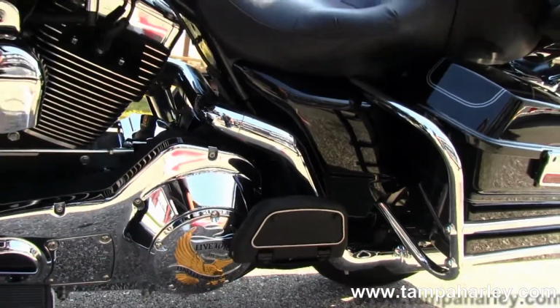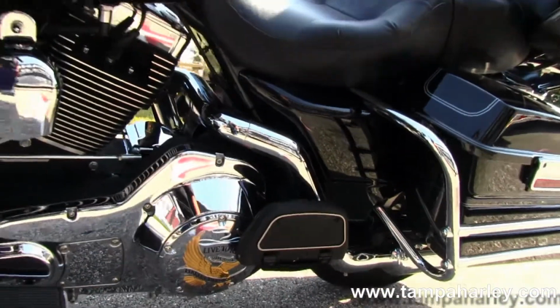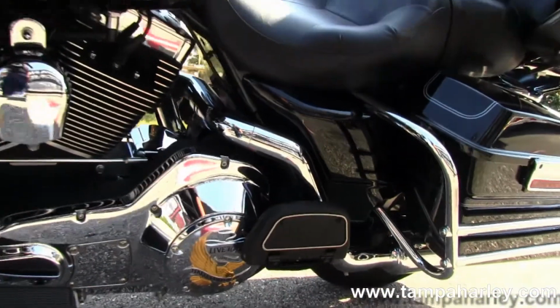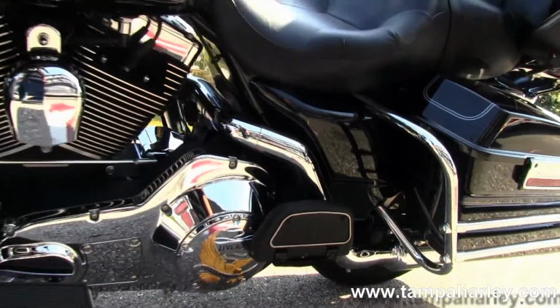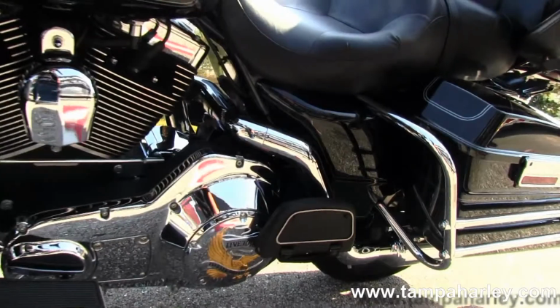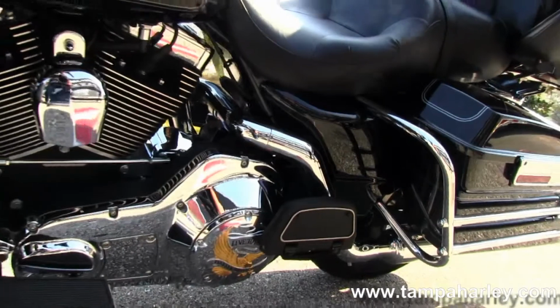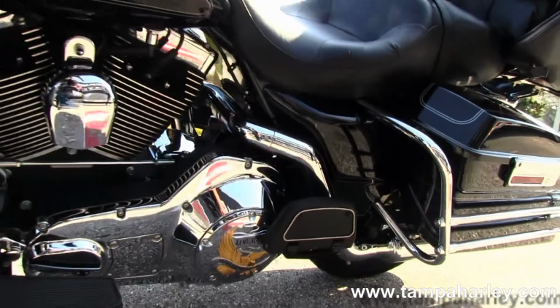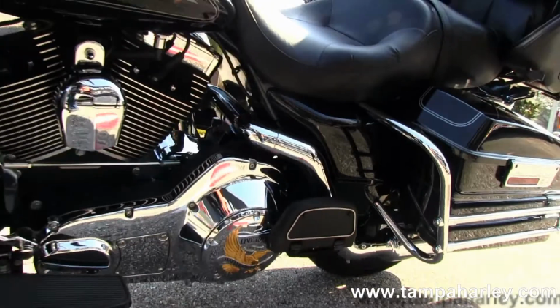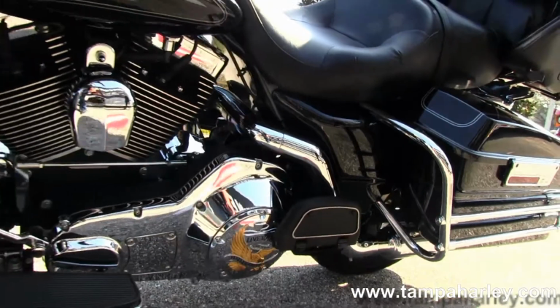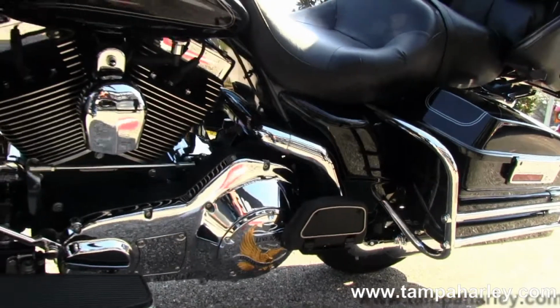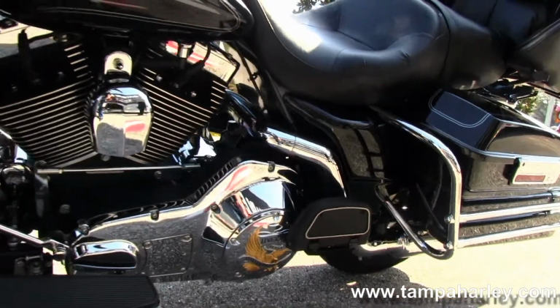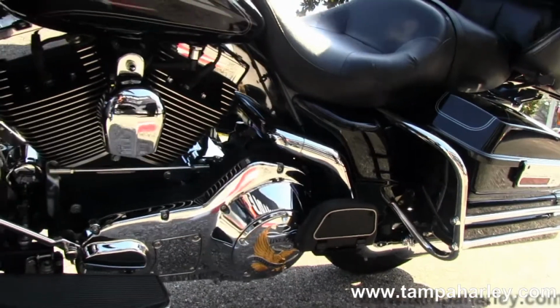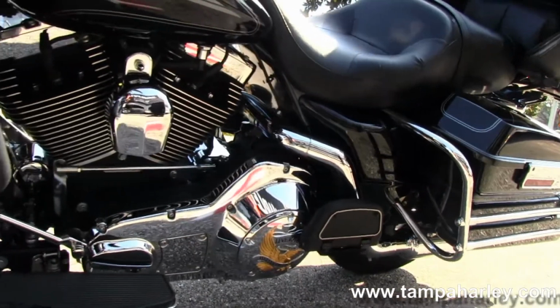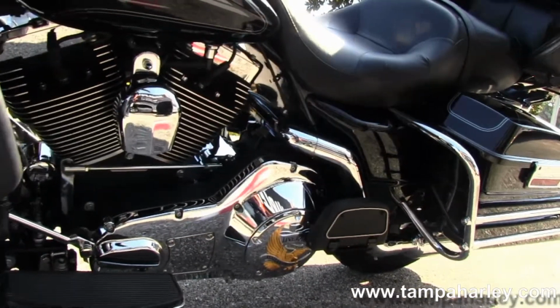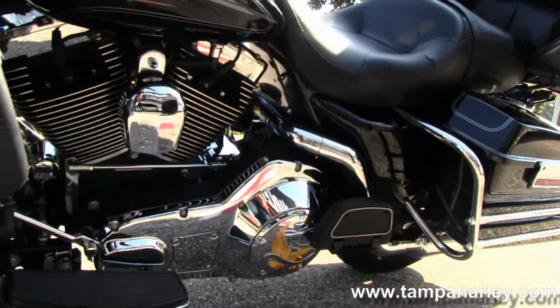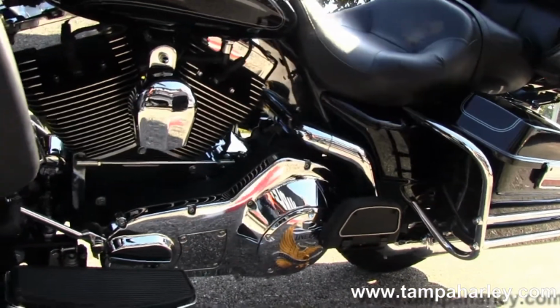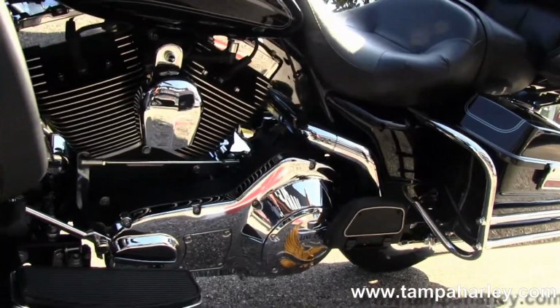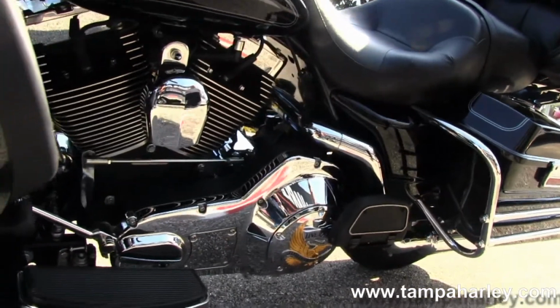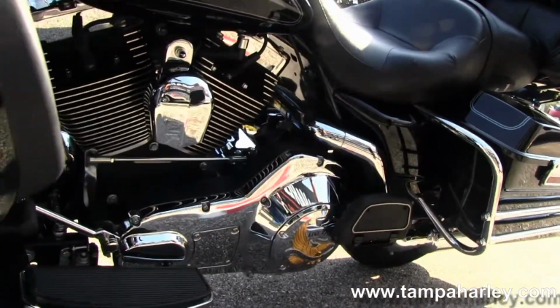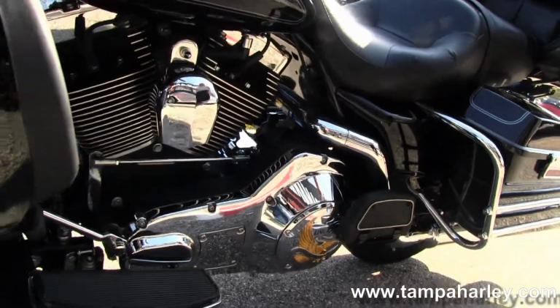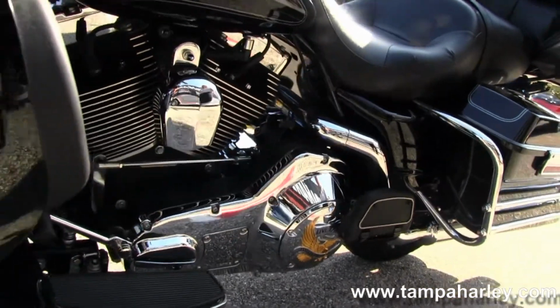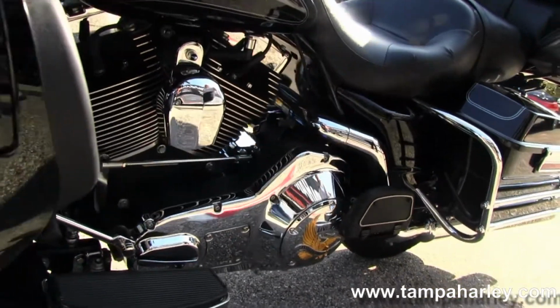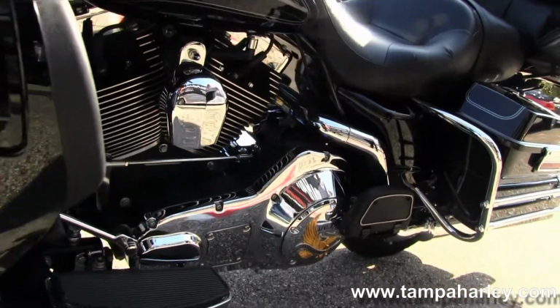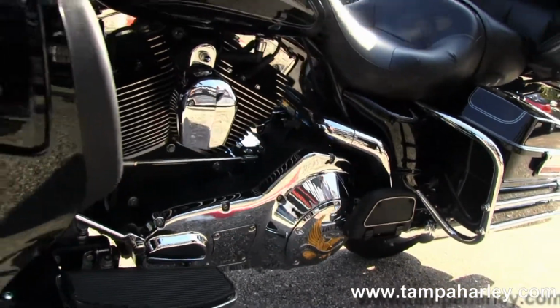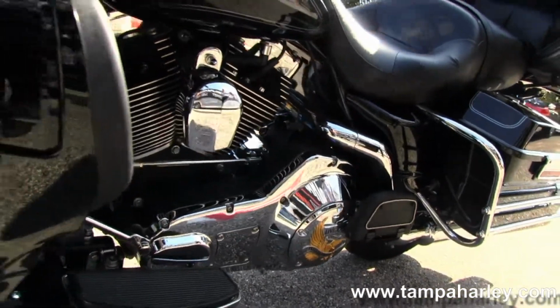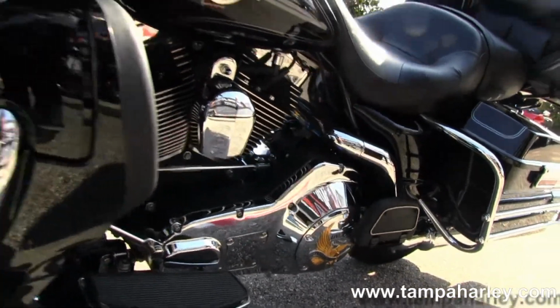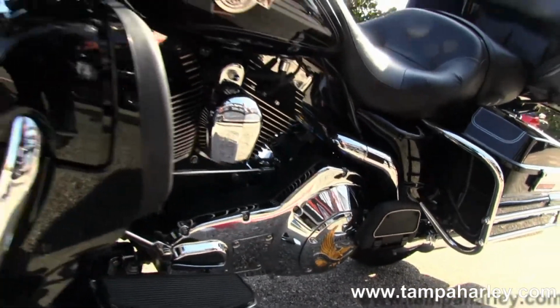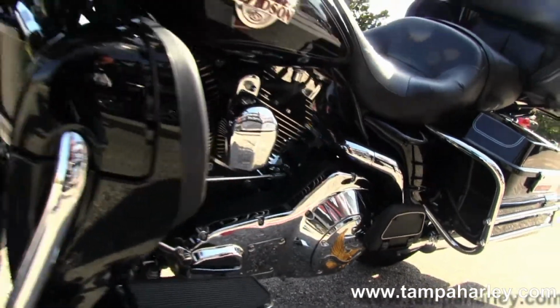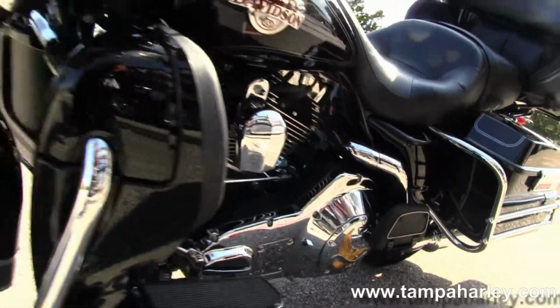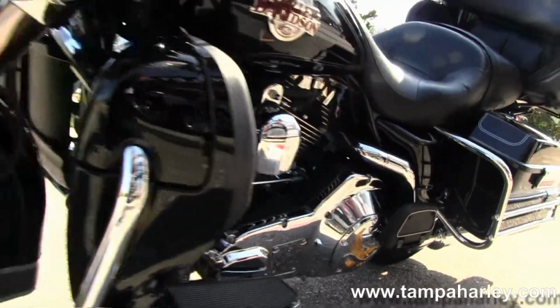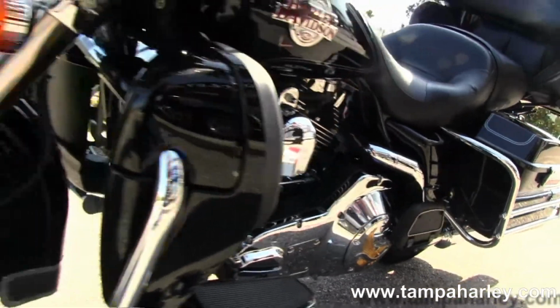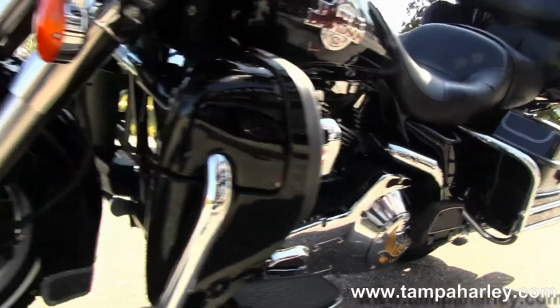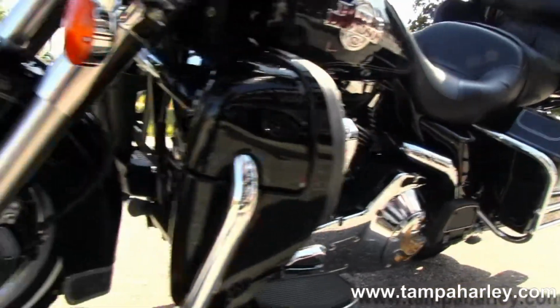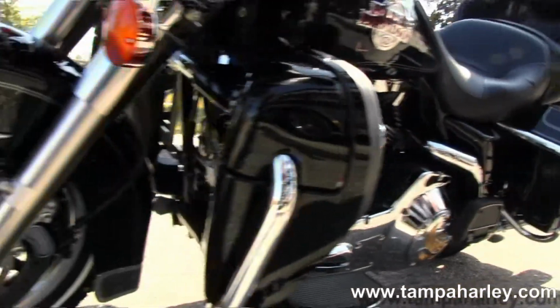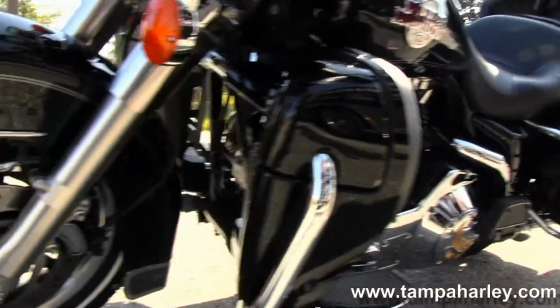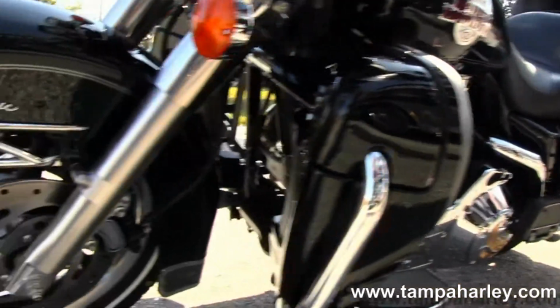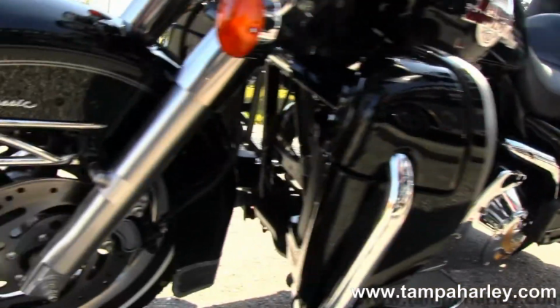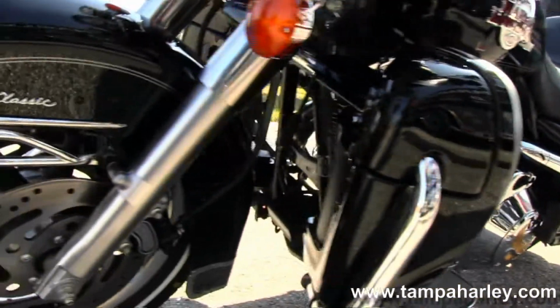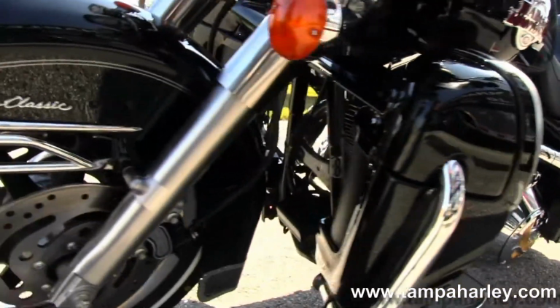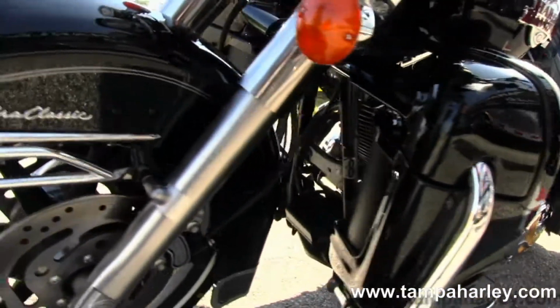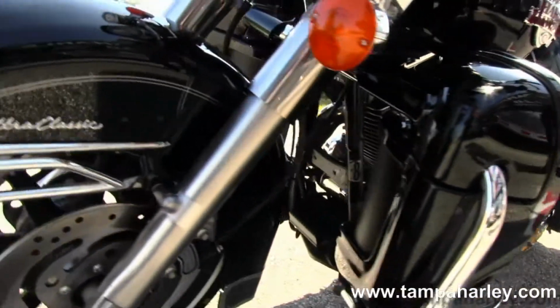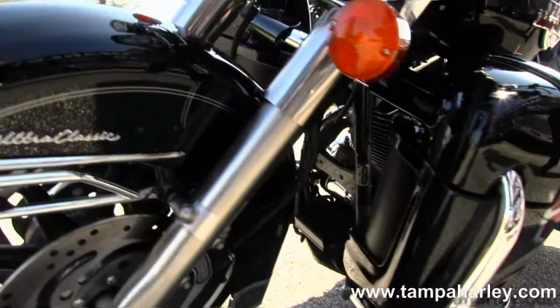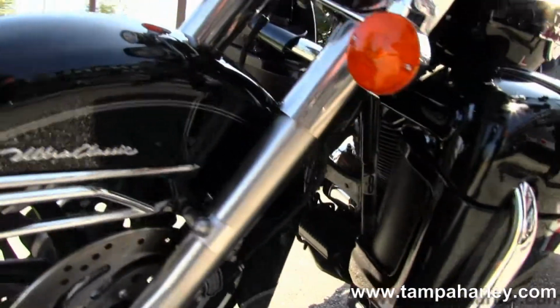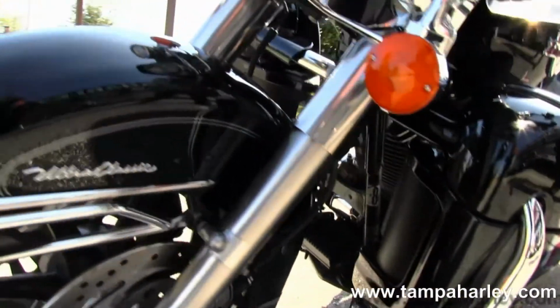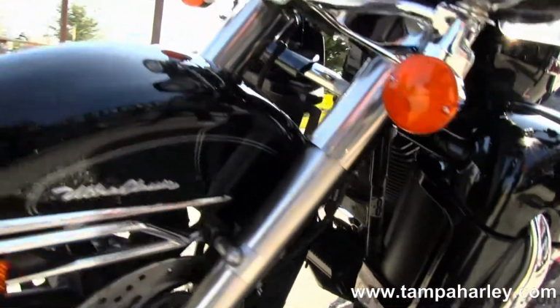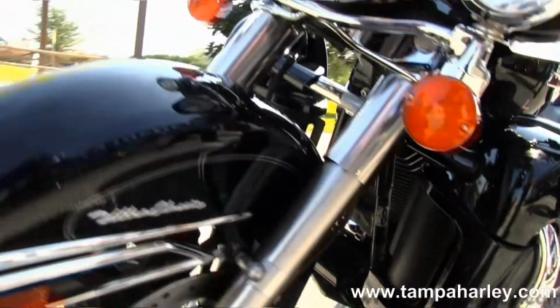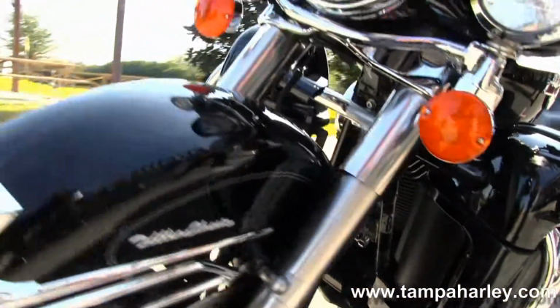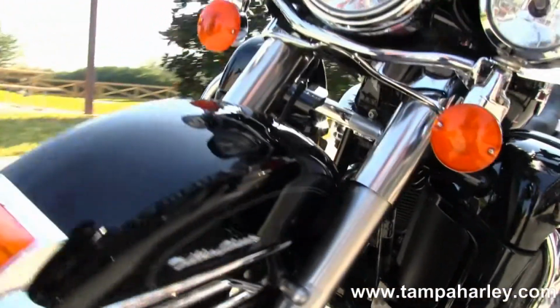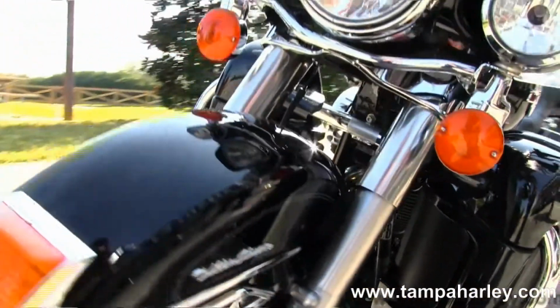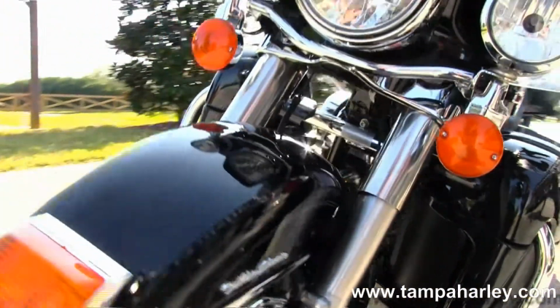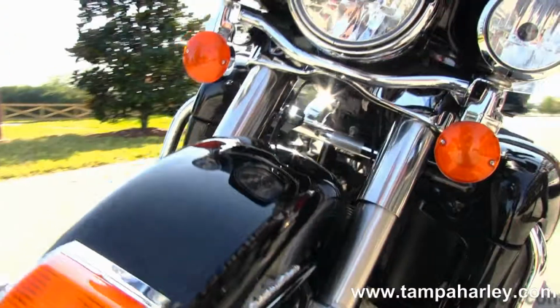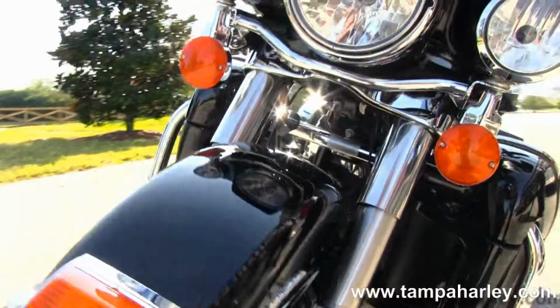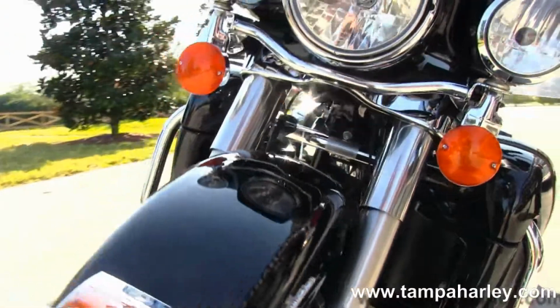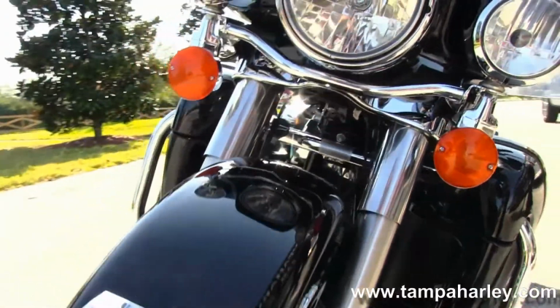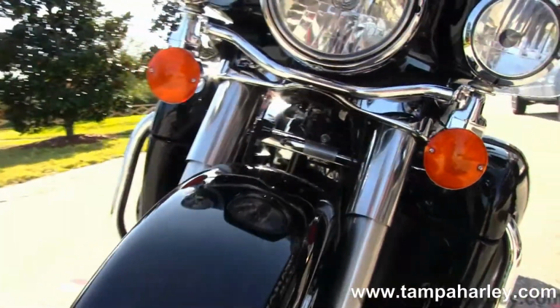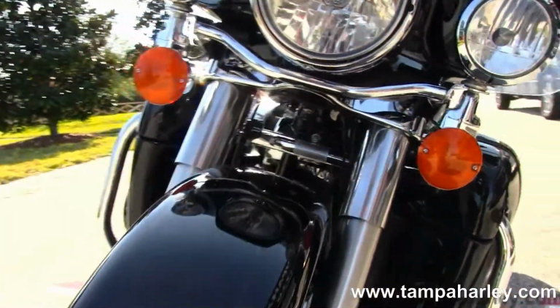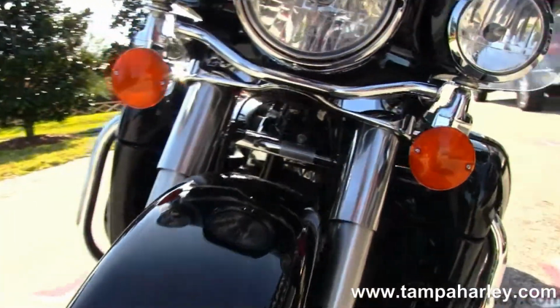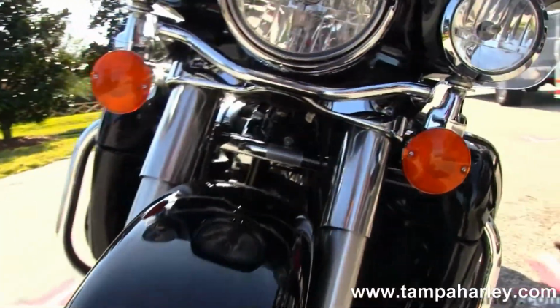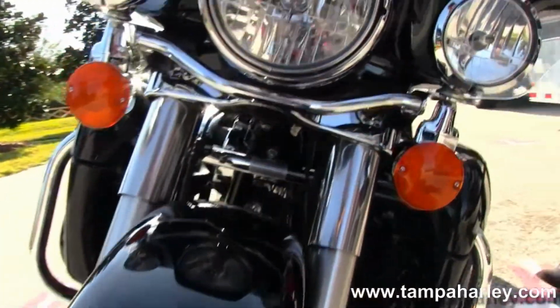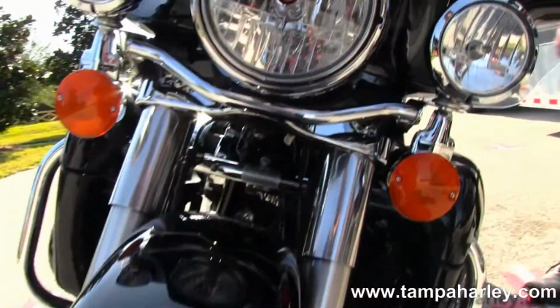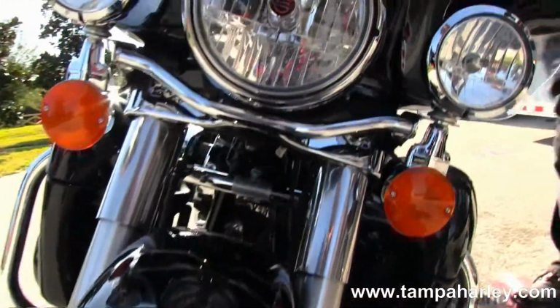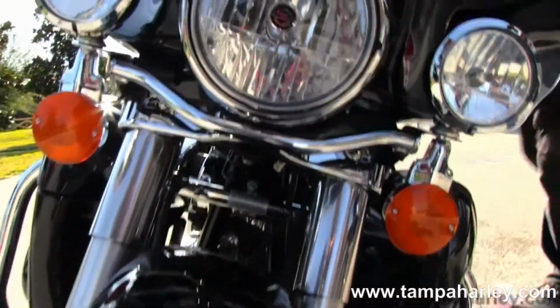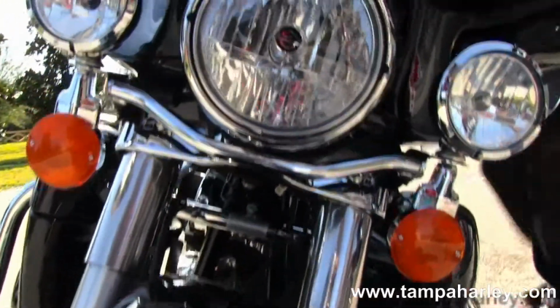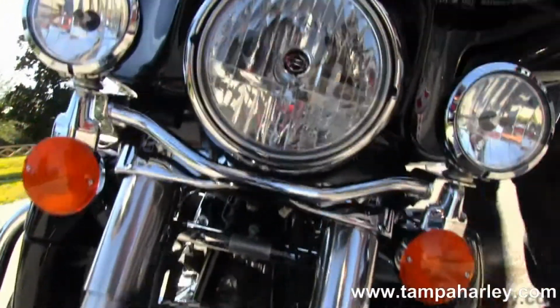This bike has factory weather band, cruise control, intercom, CB, and let's give her a quick listen.